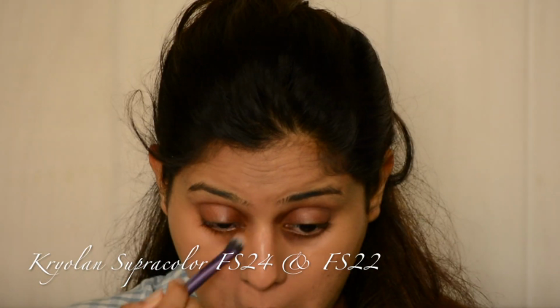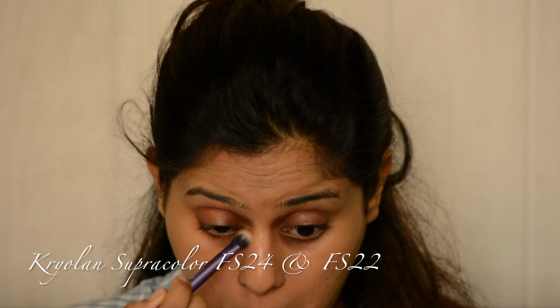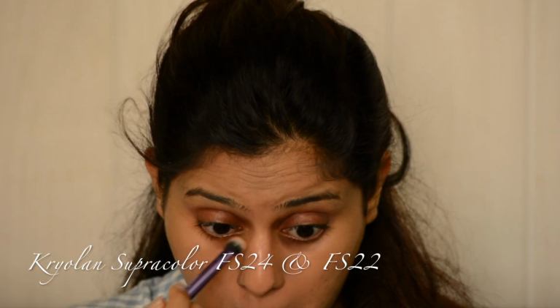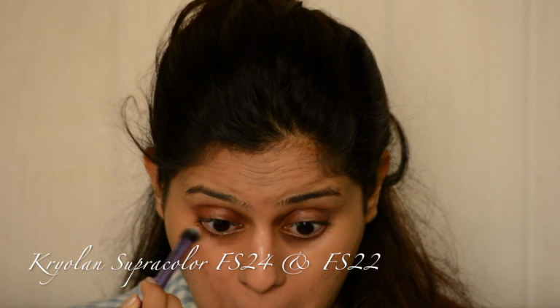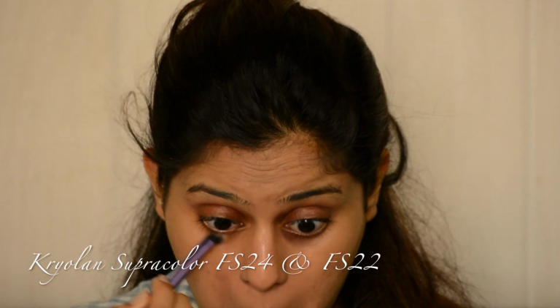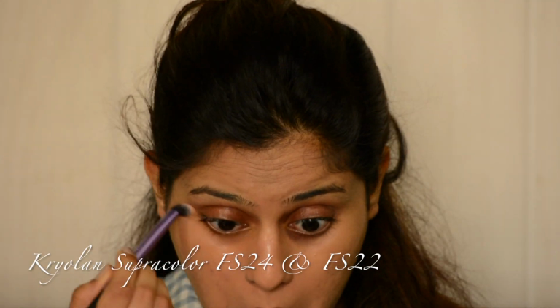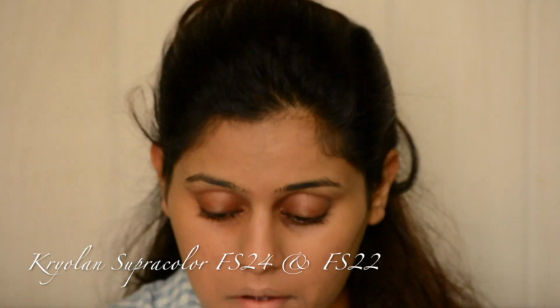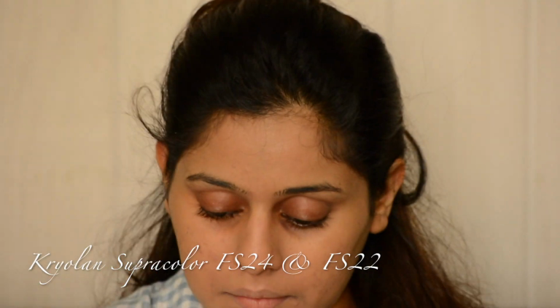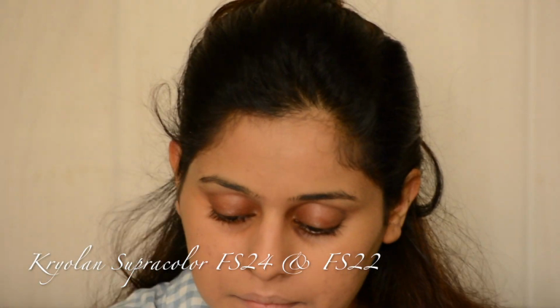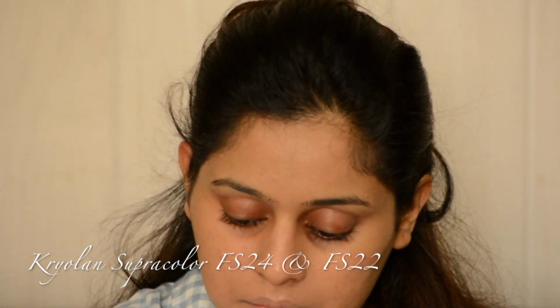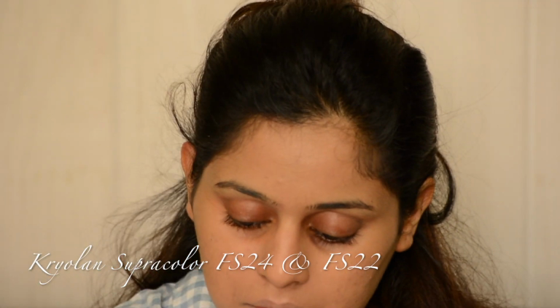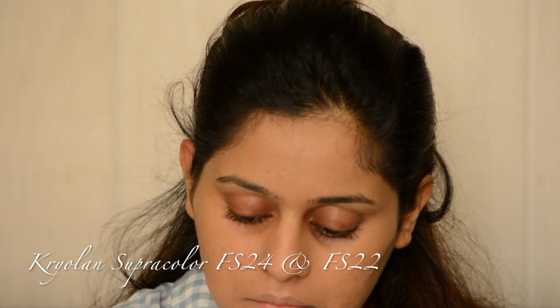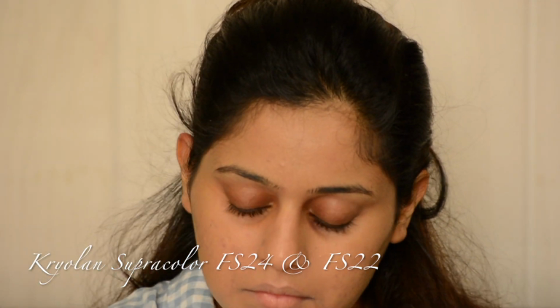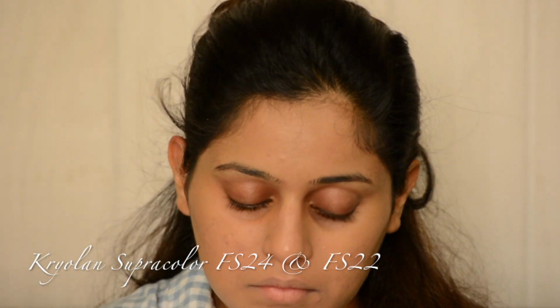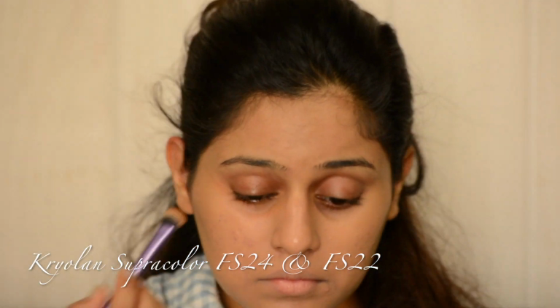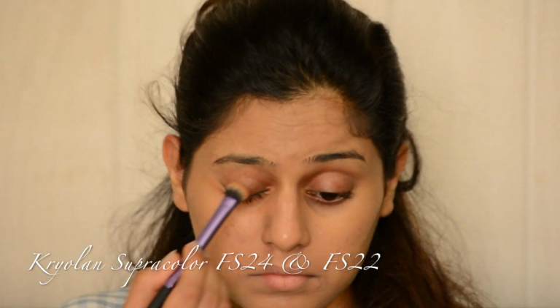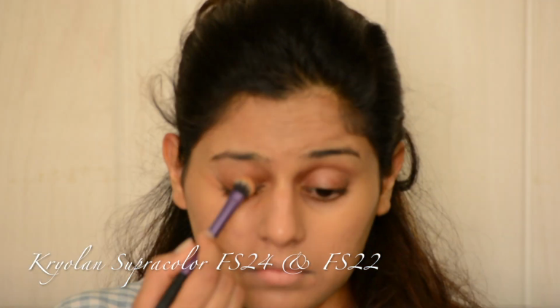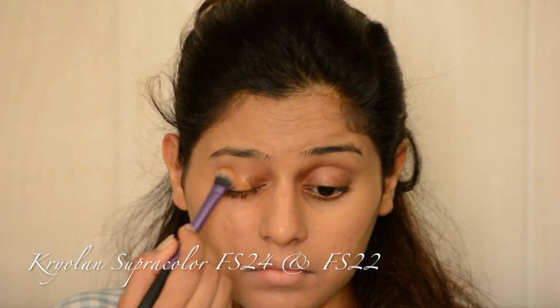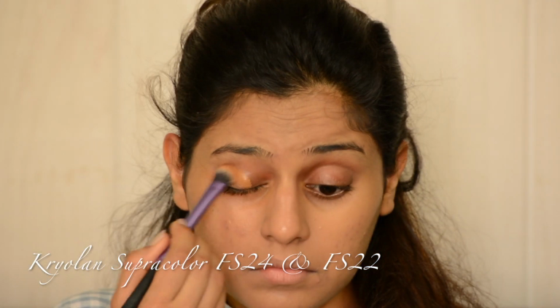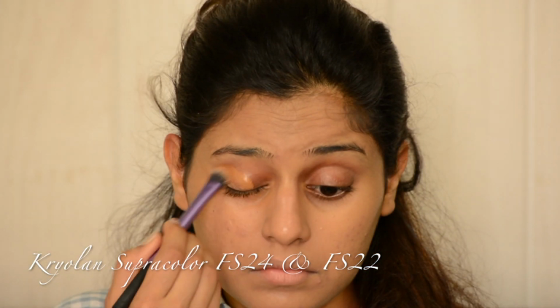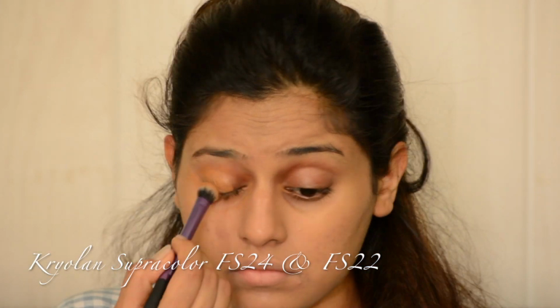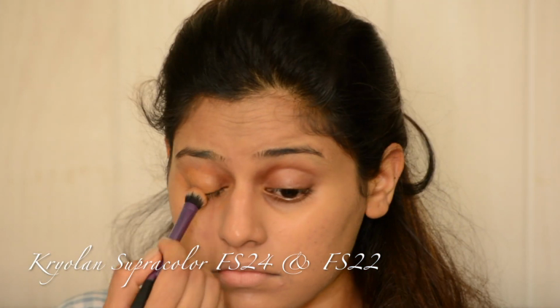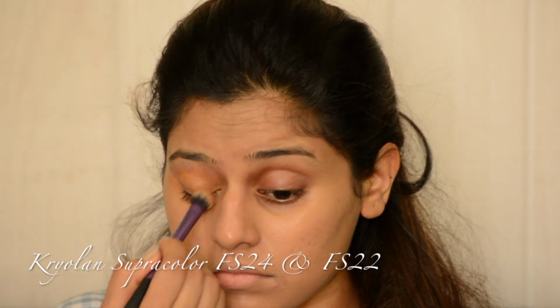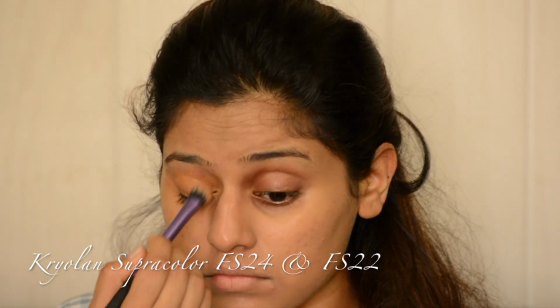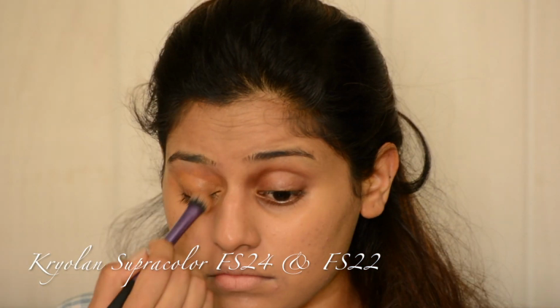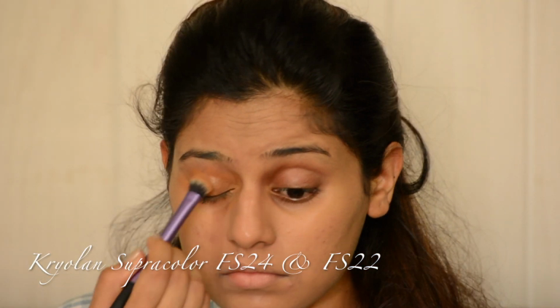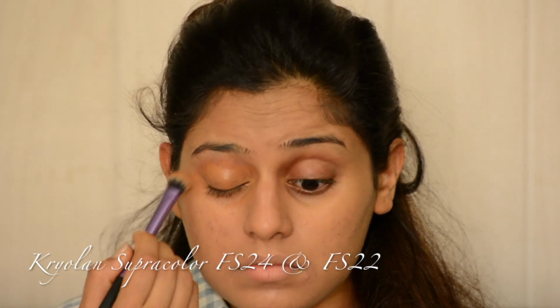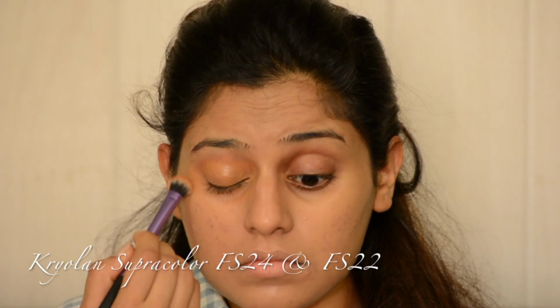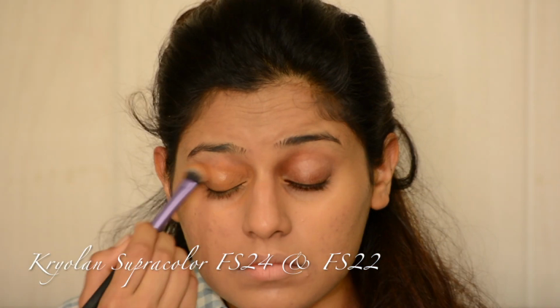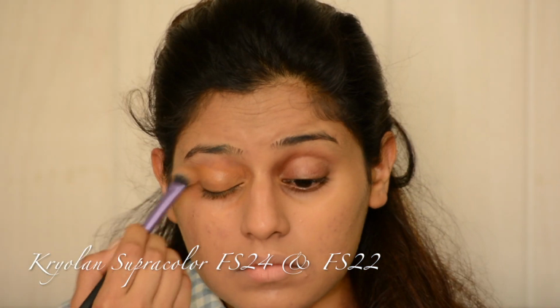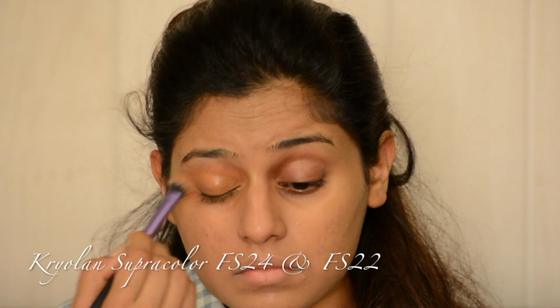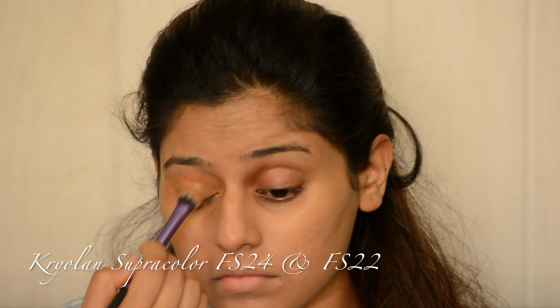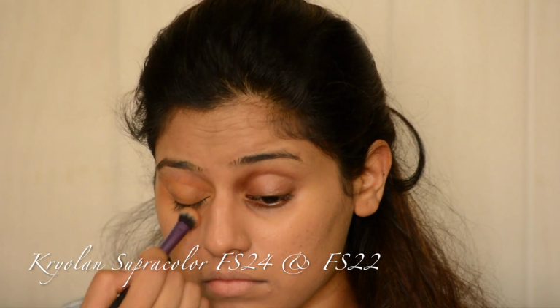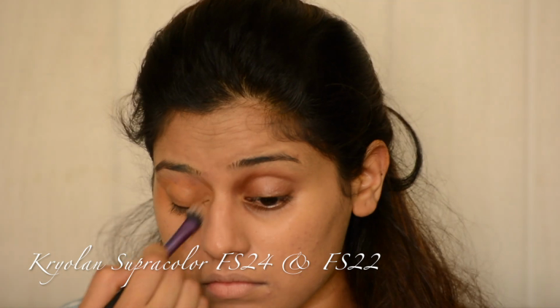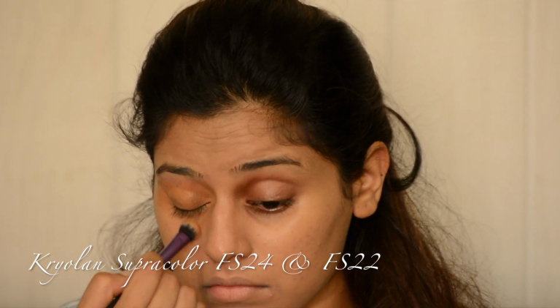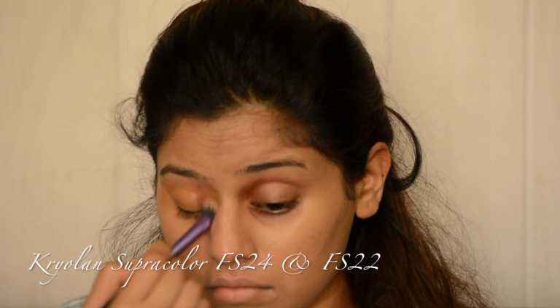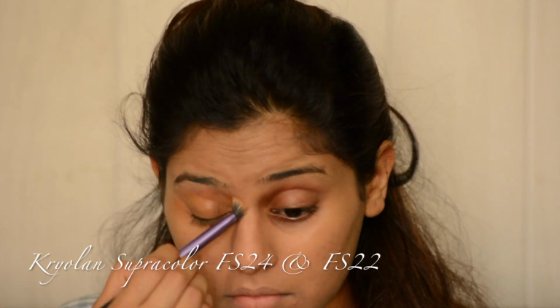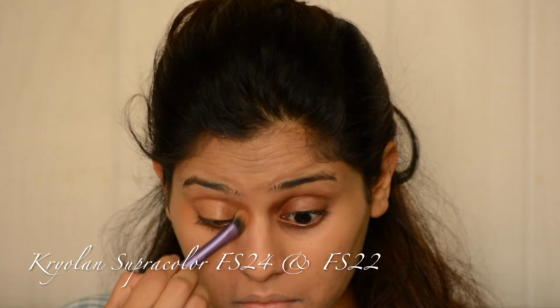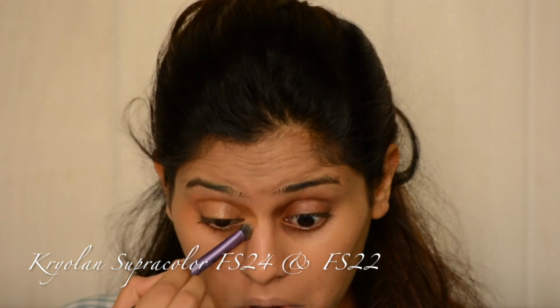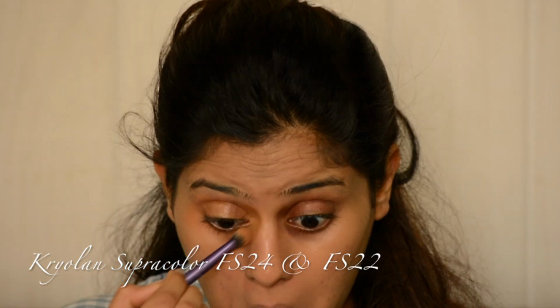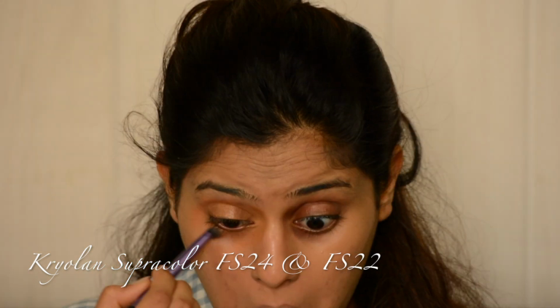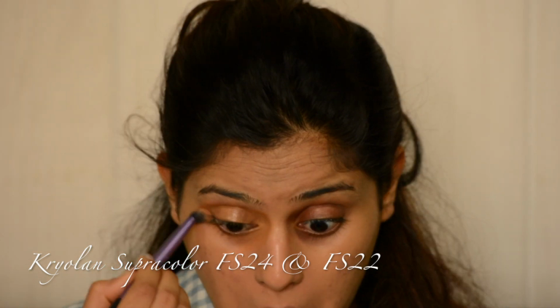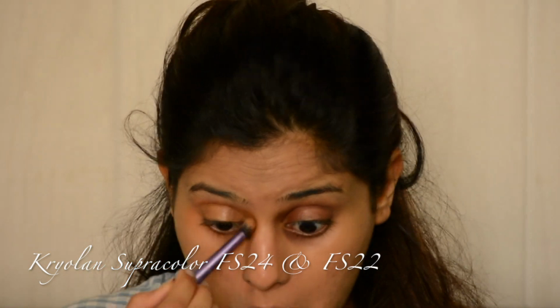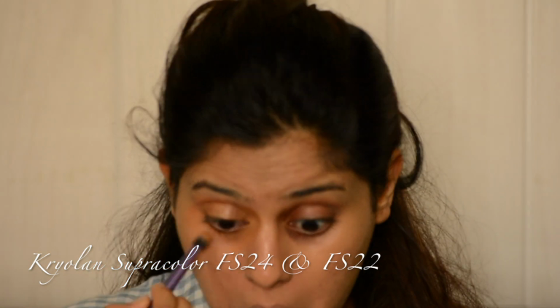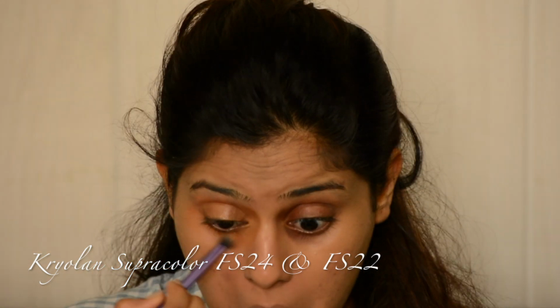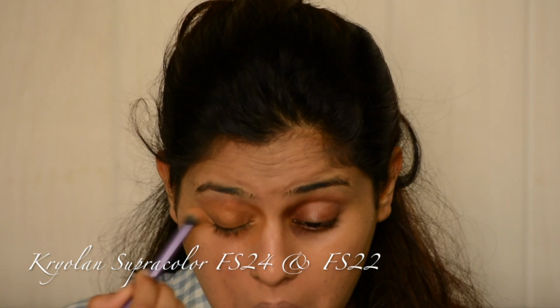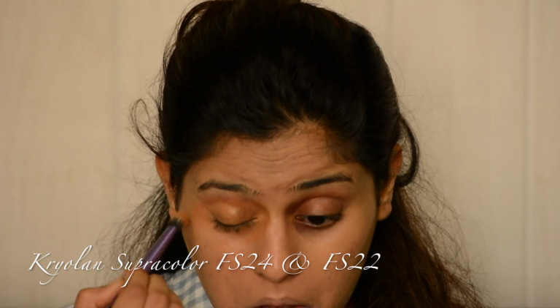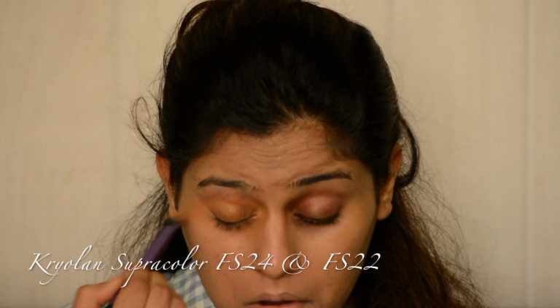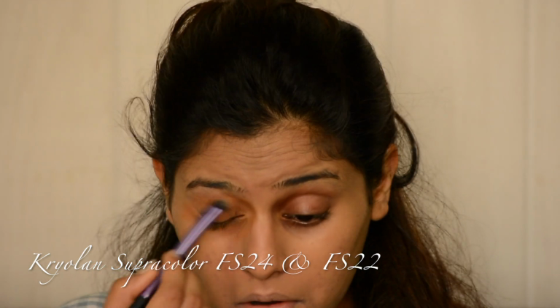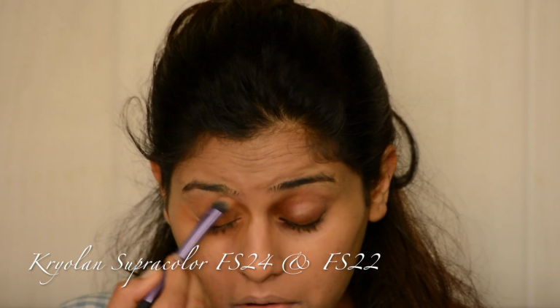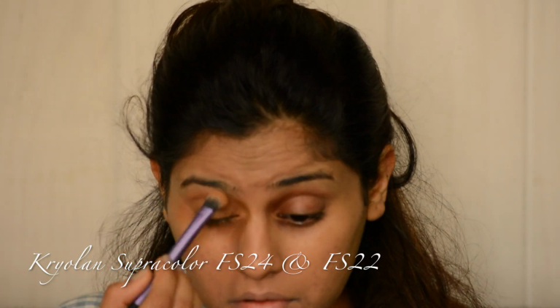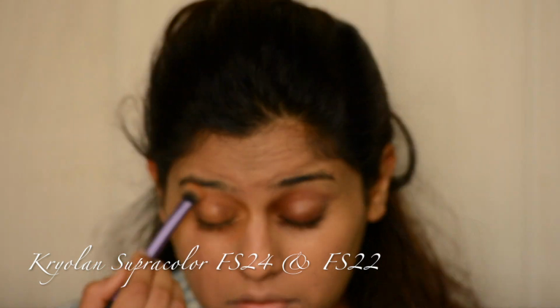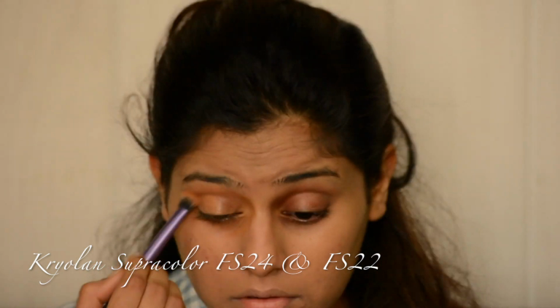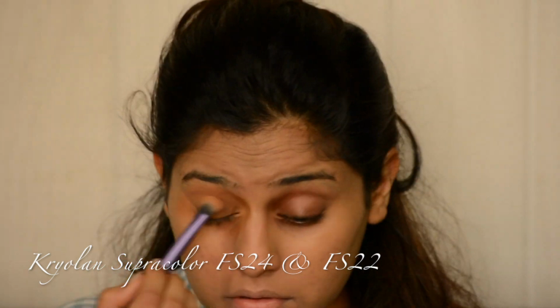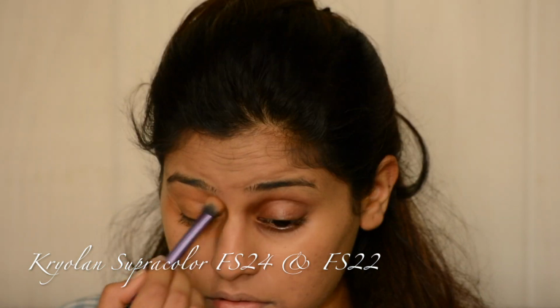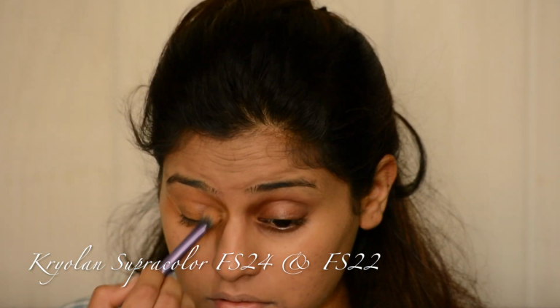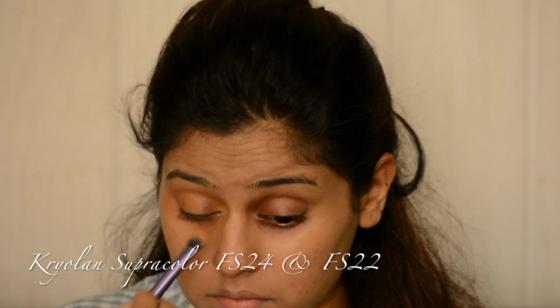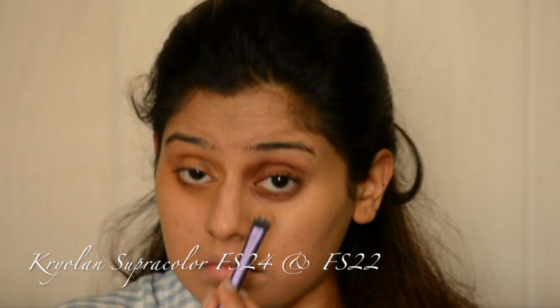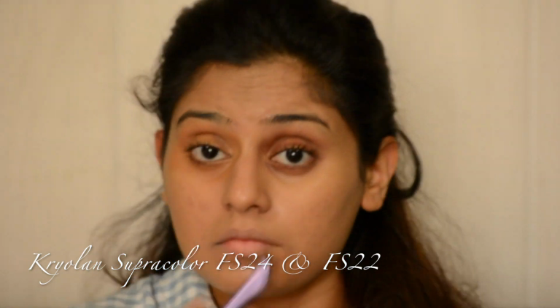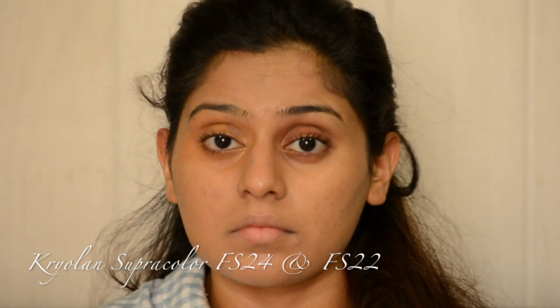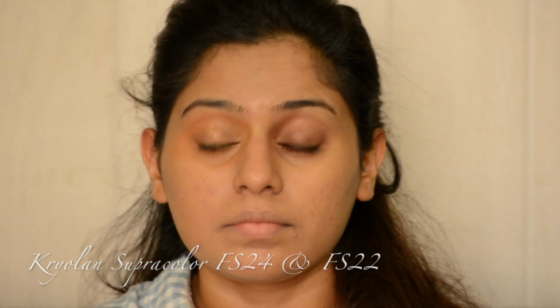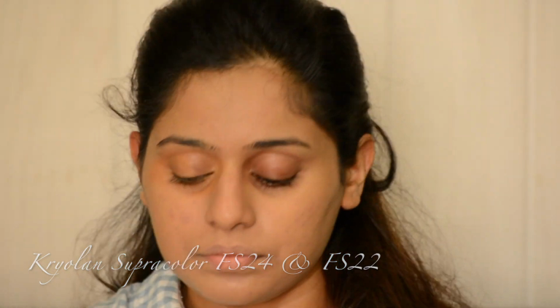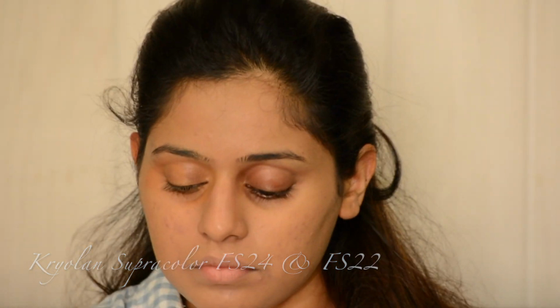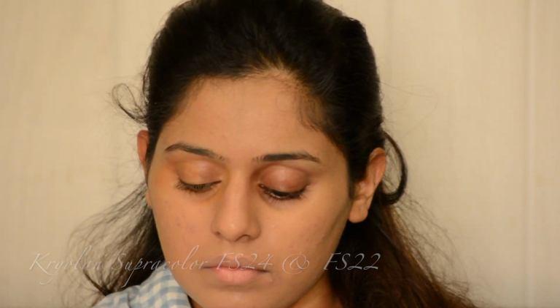Then I'm using Kryolan Supra Color FS24 just to color correct my dark circles. I'm having quite intense dark circles.